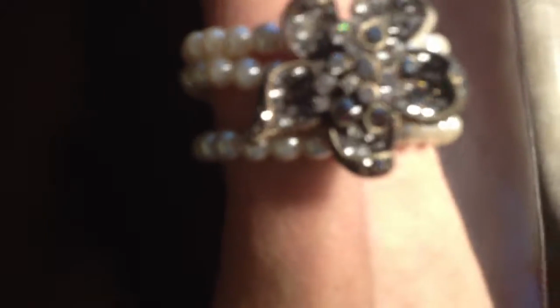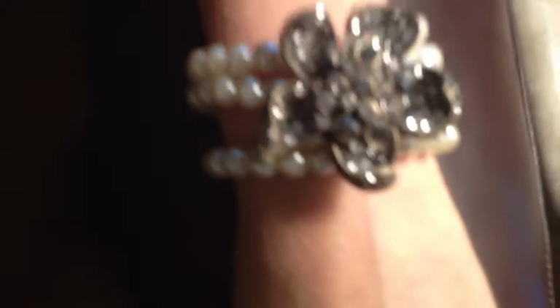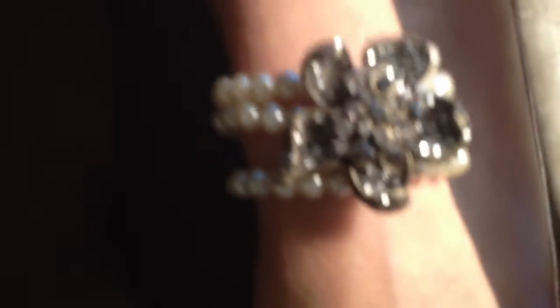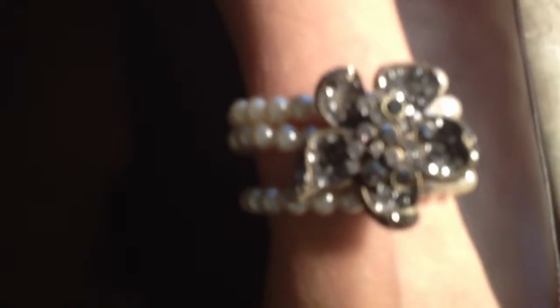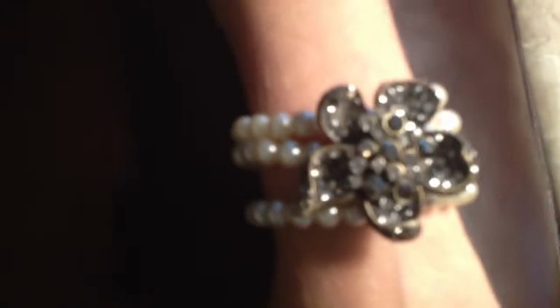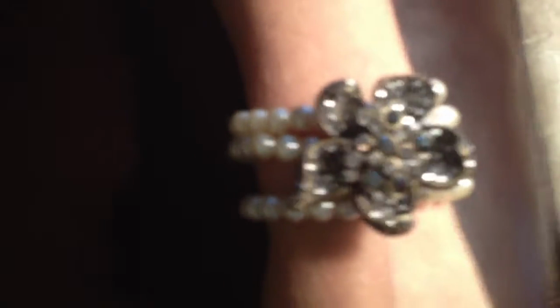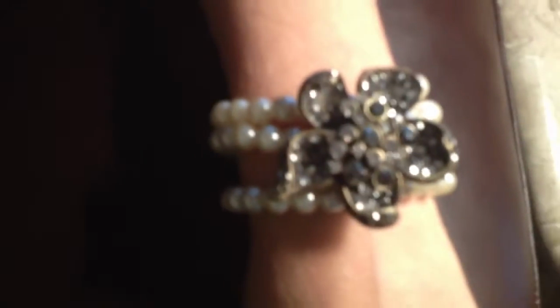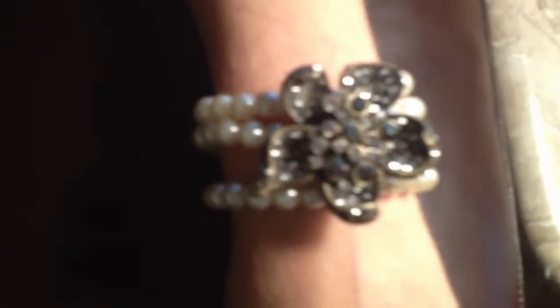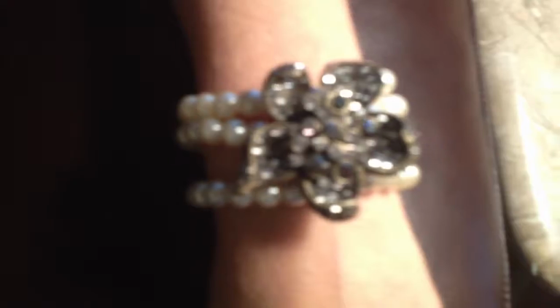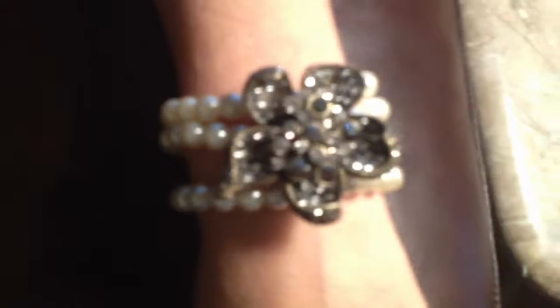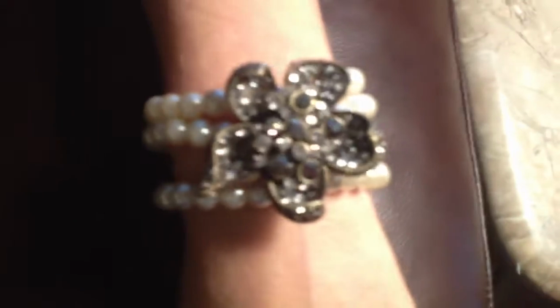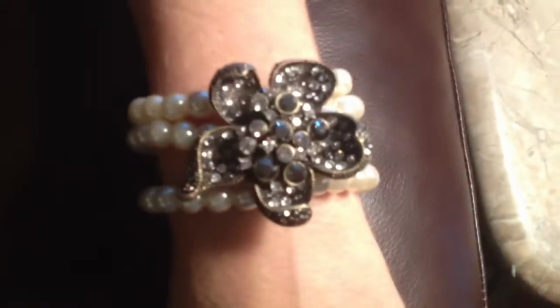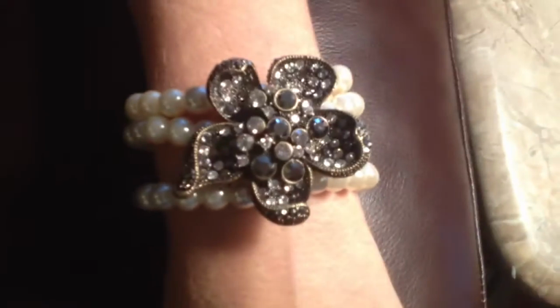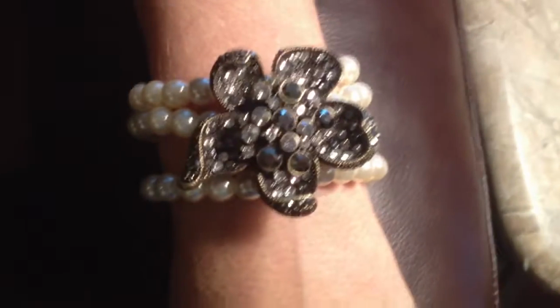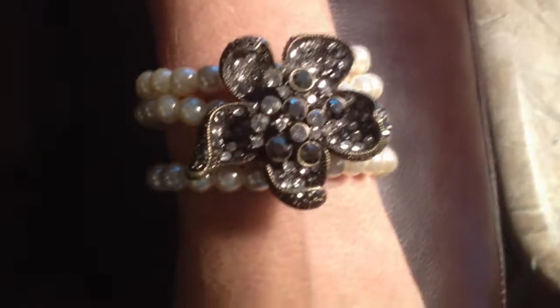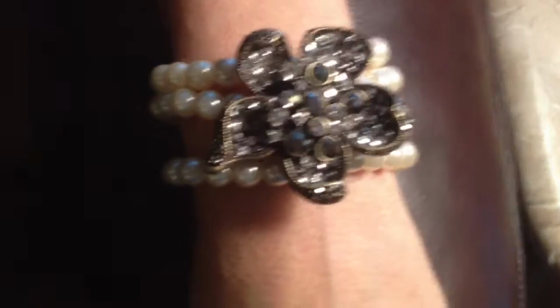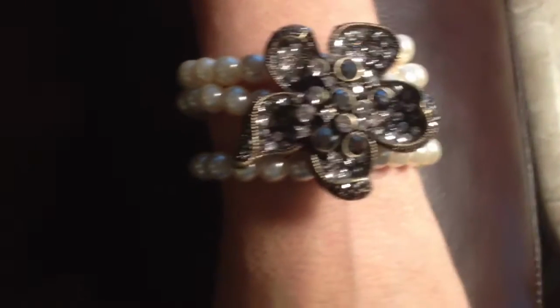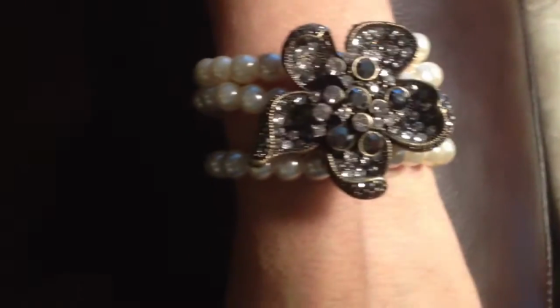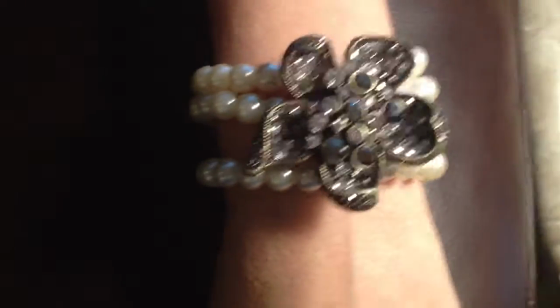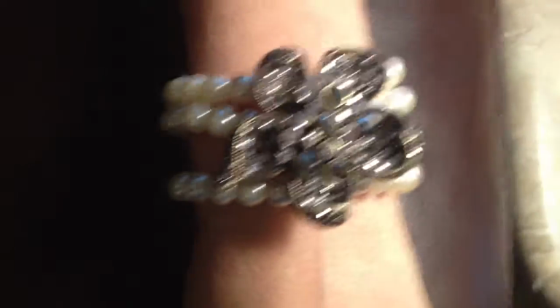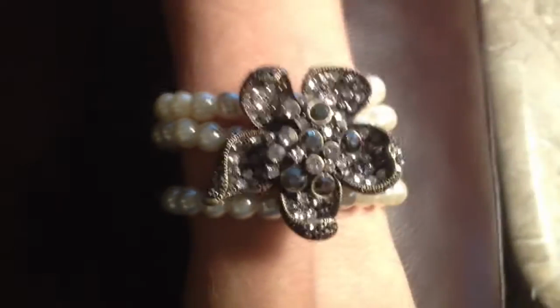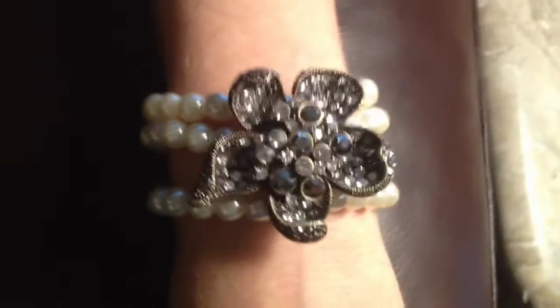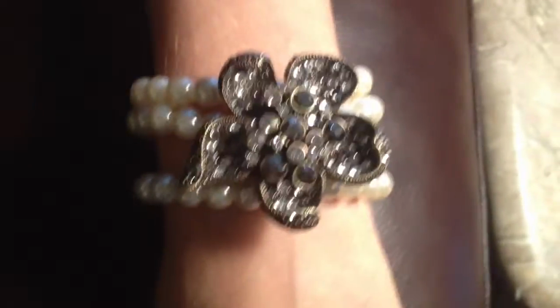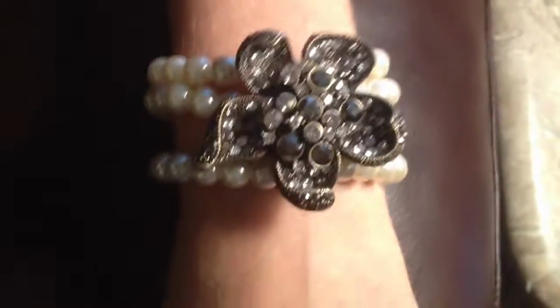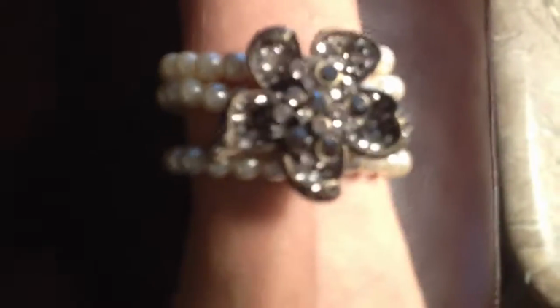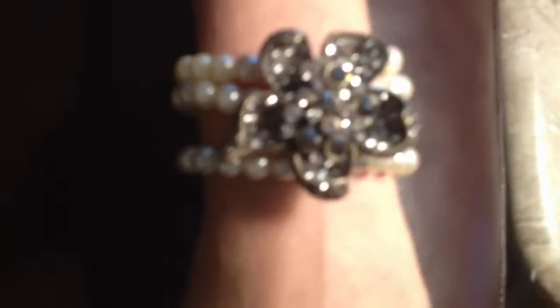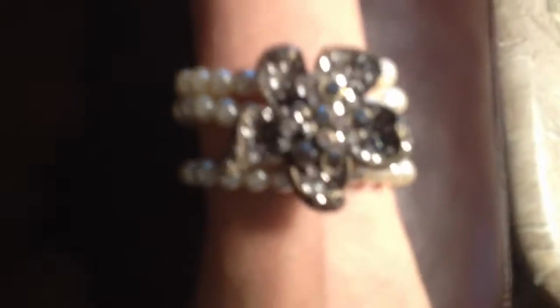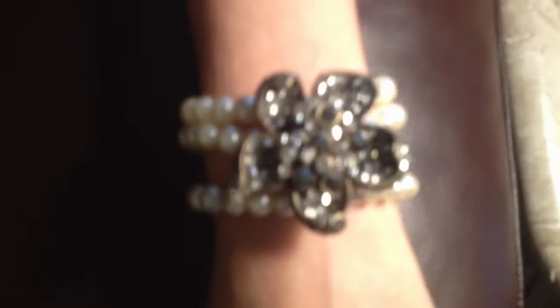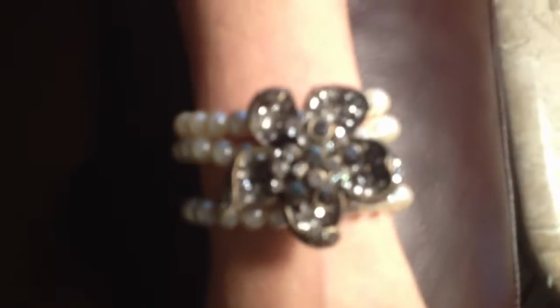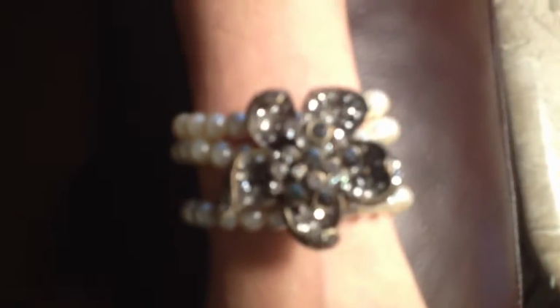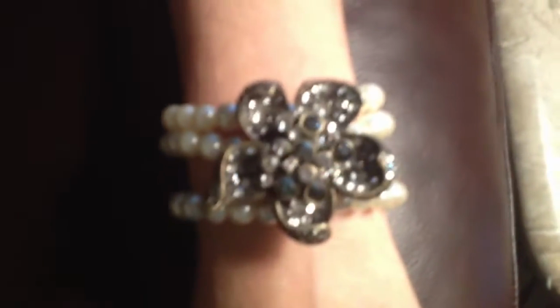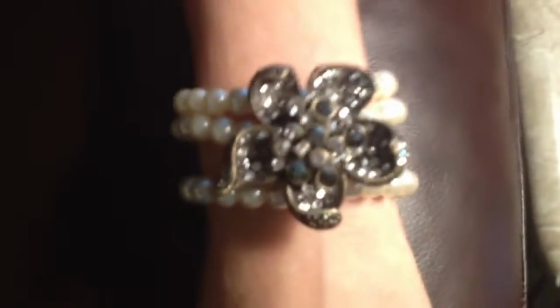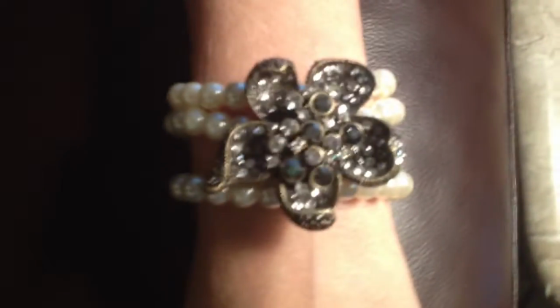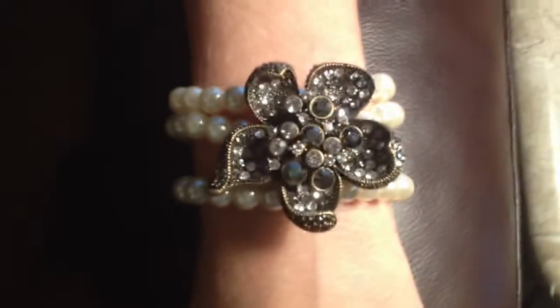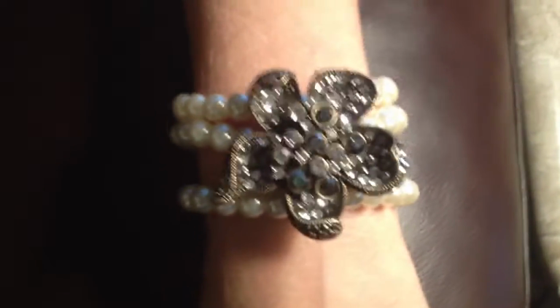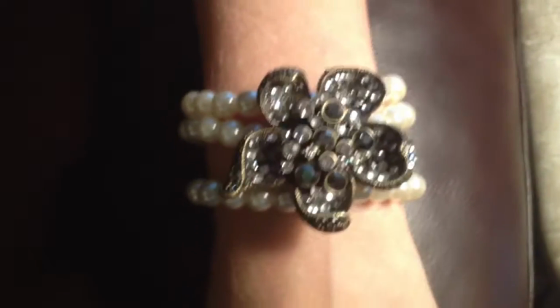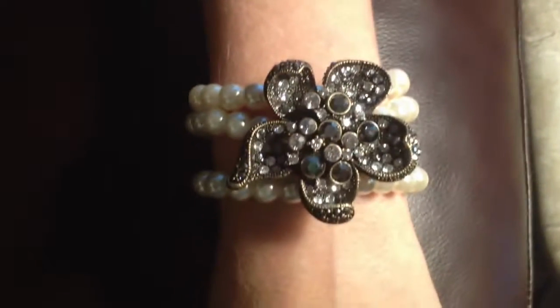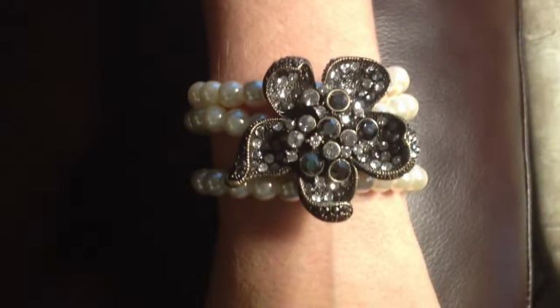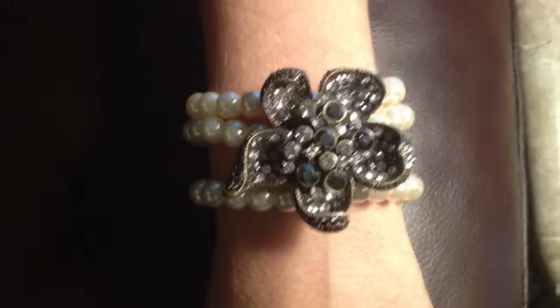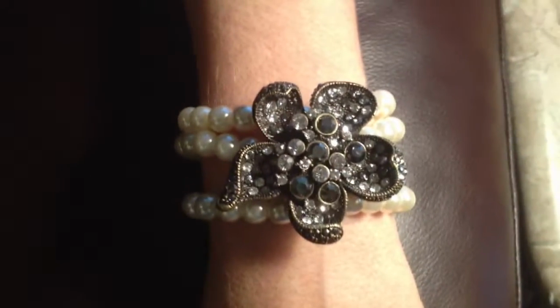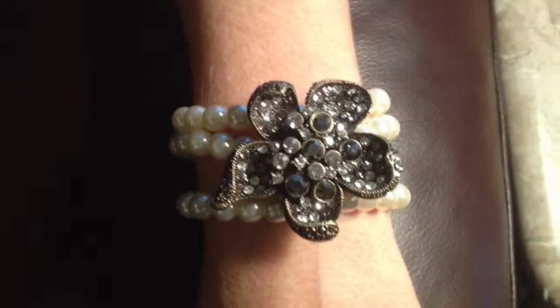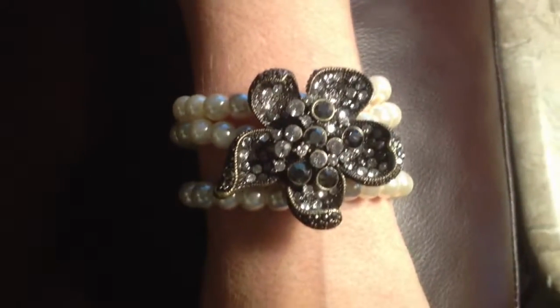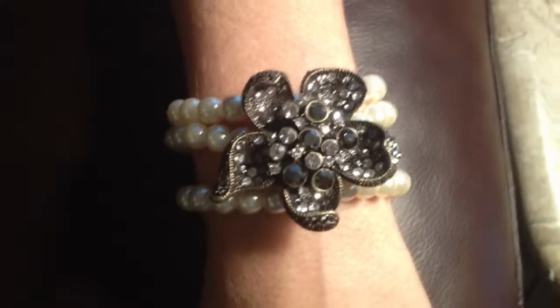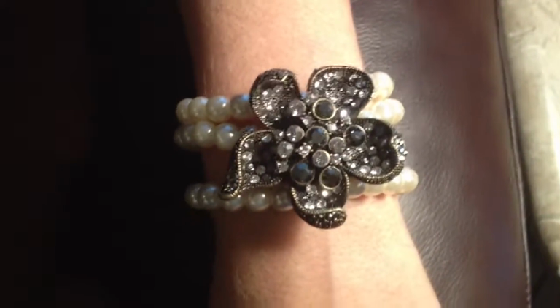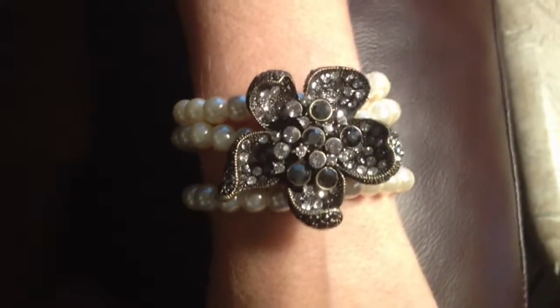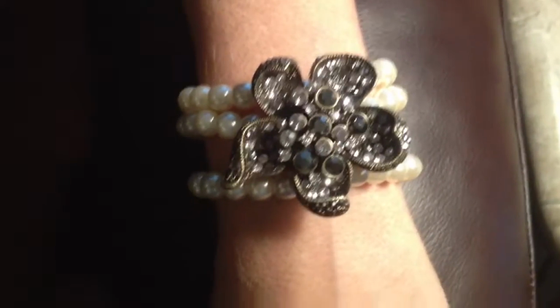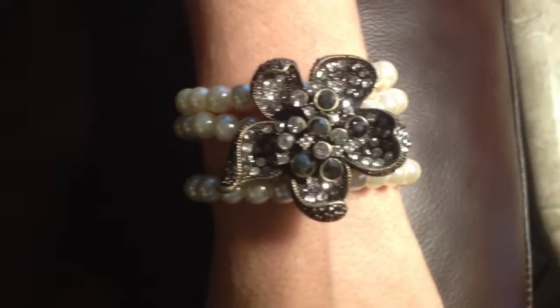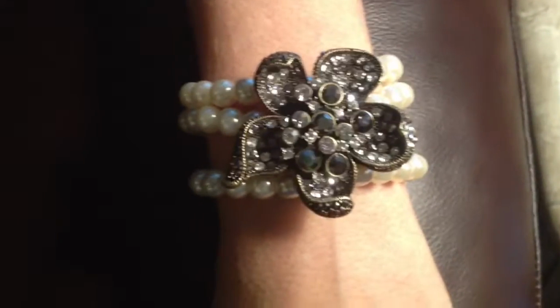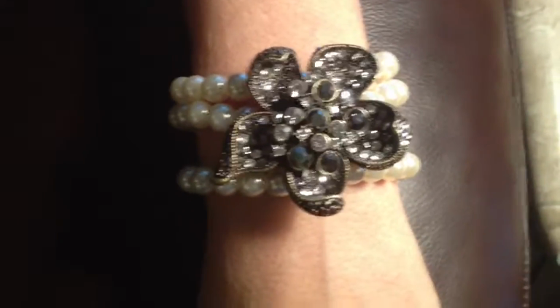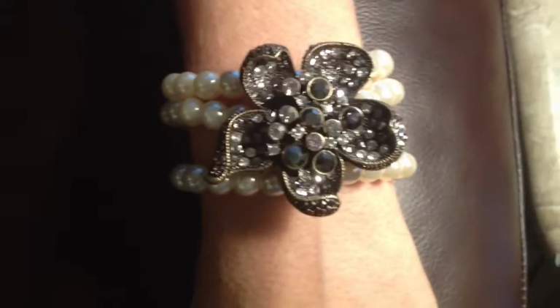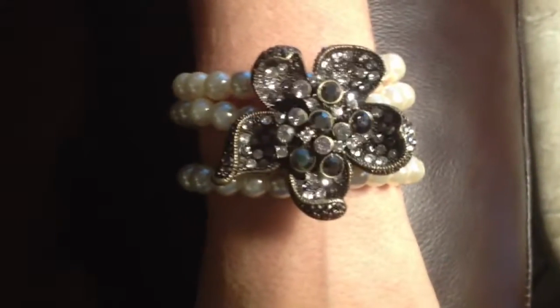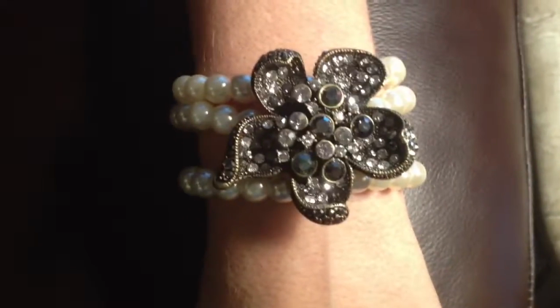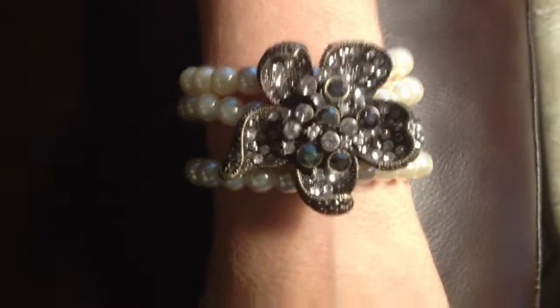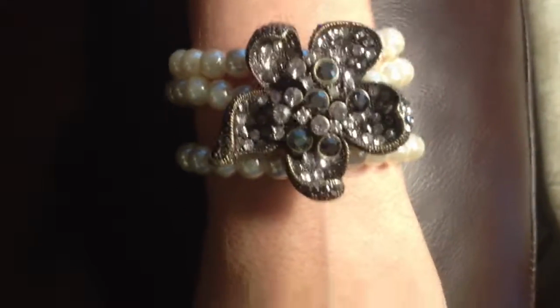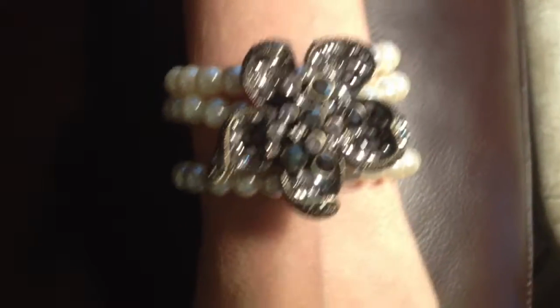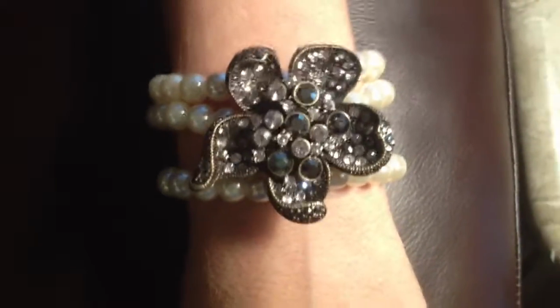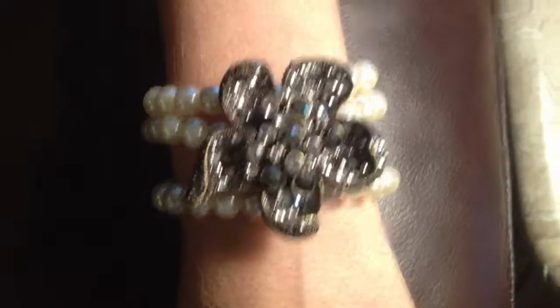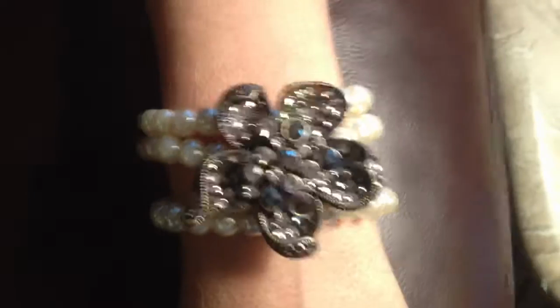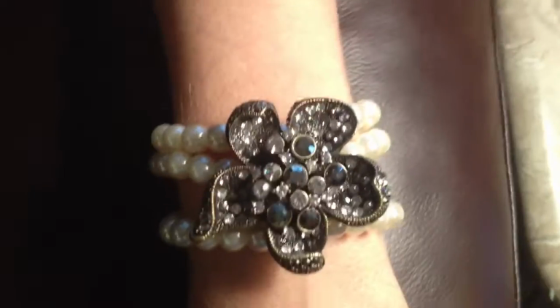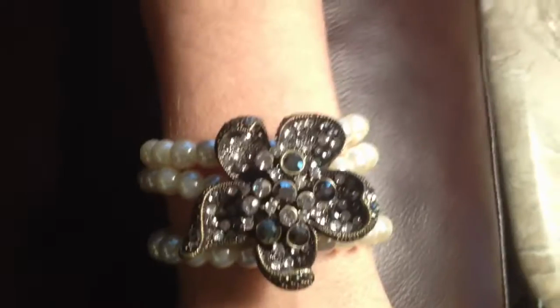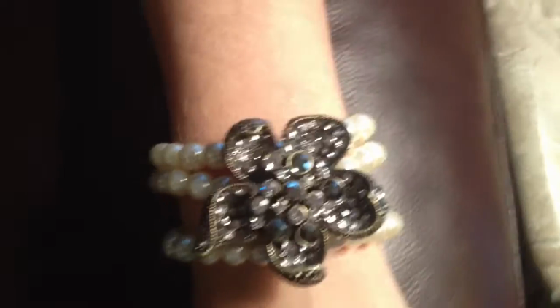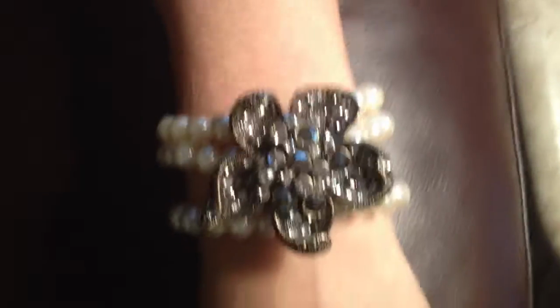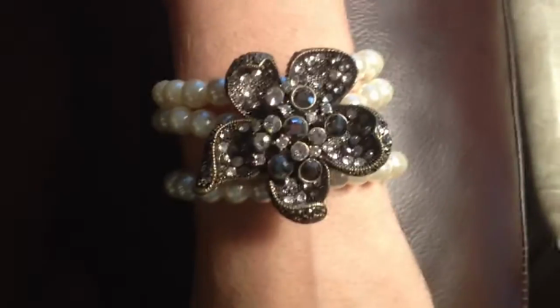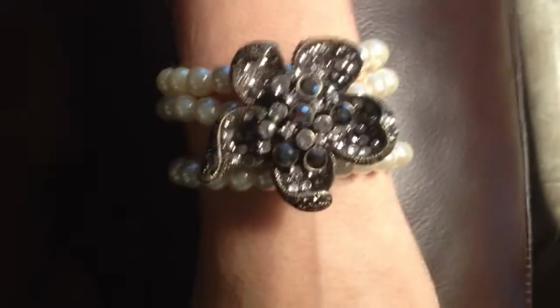For this and all of your other jewelry faves, visit us at BlingItOnJewelry.com because you need some sparkle in your life.